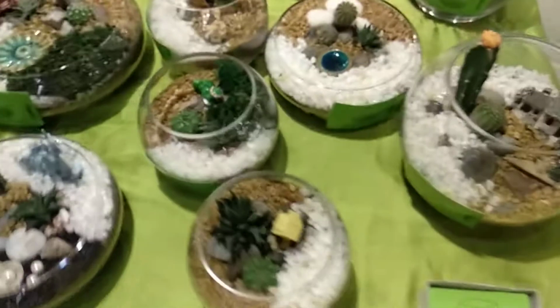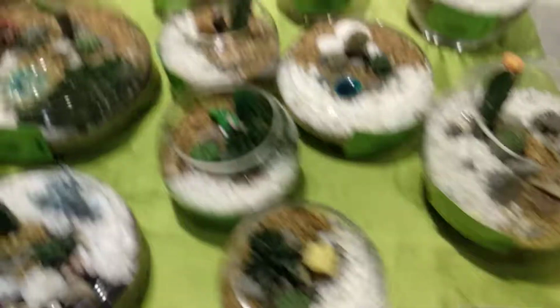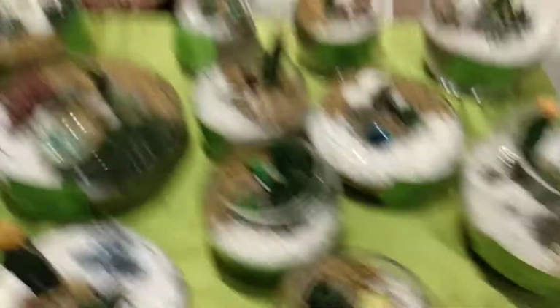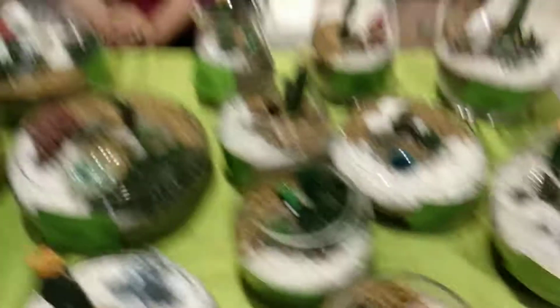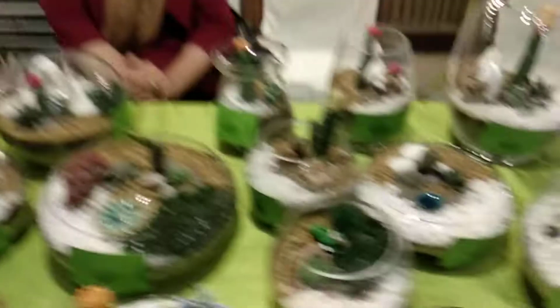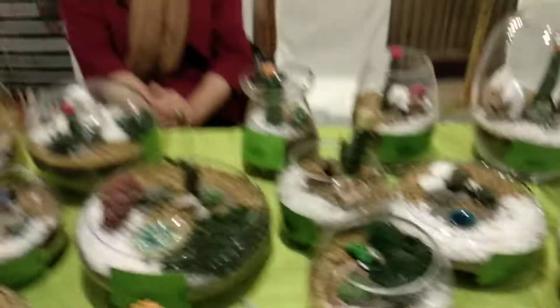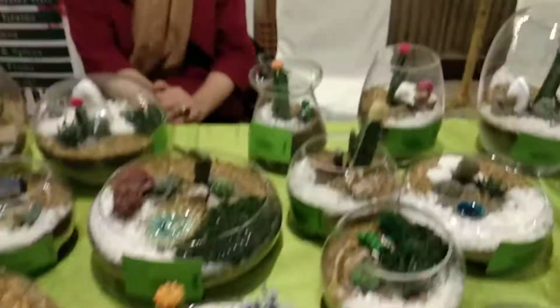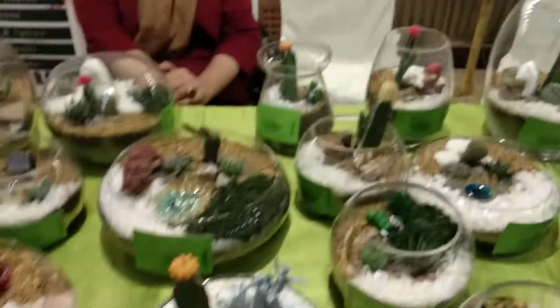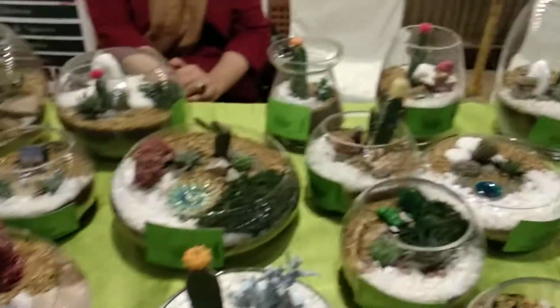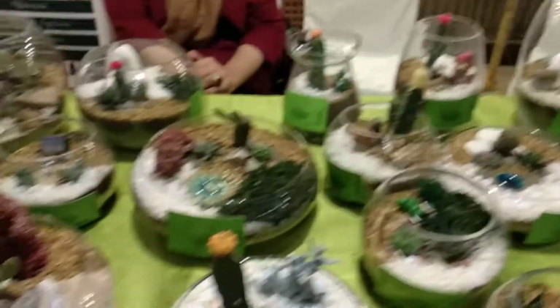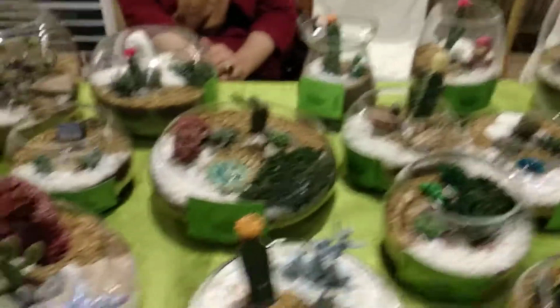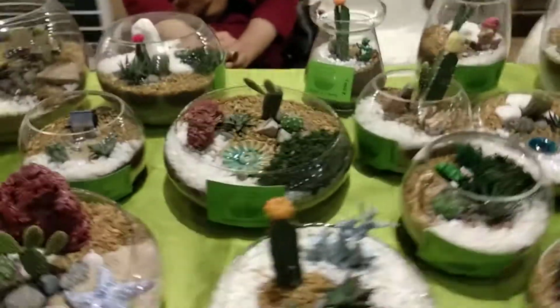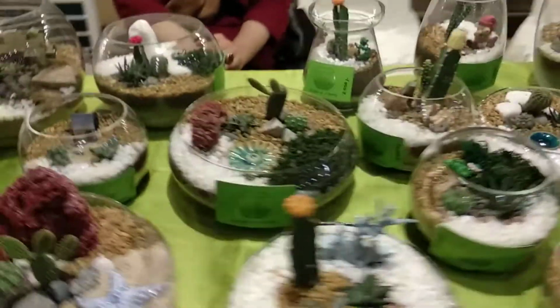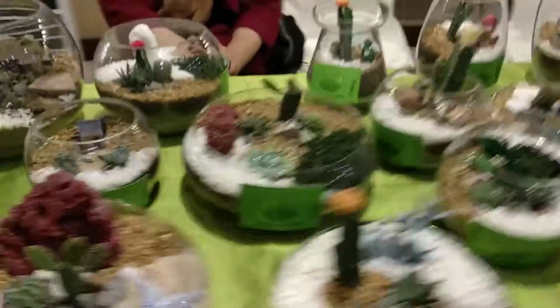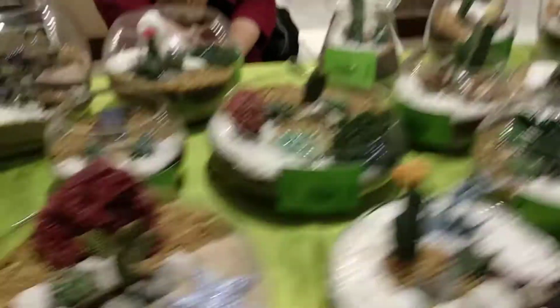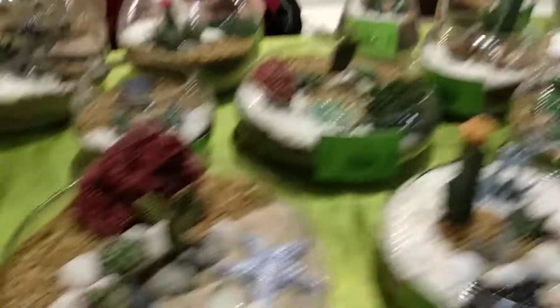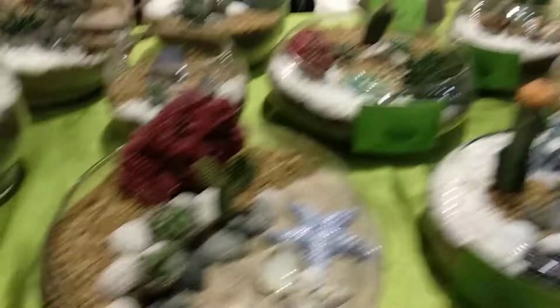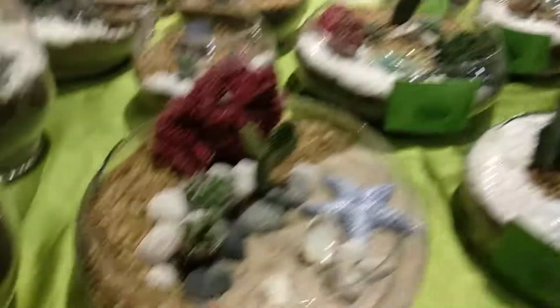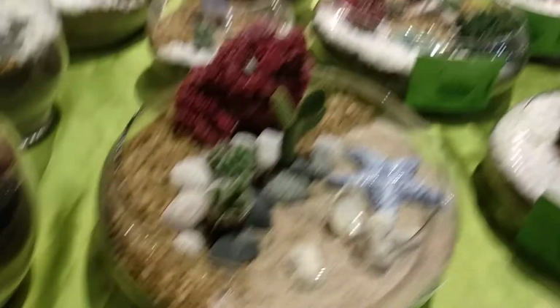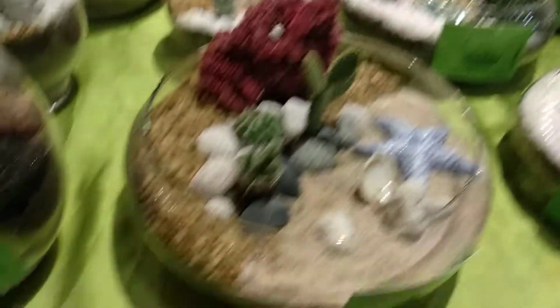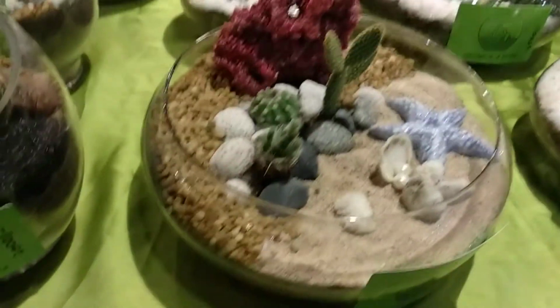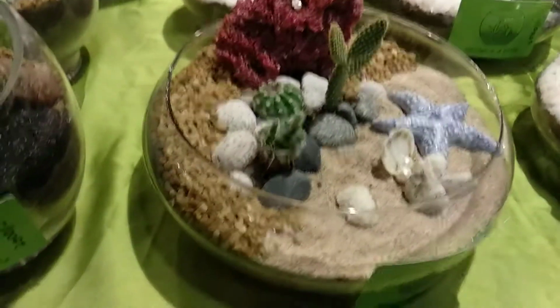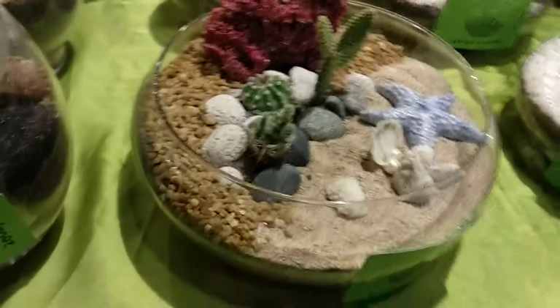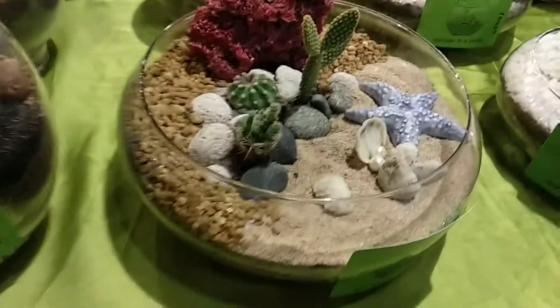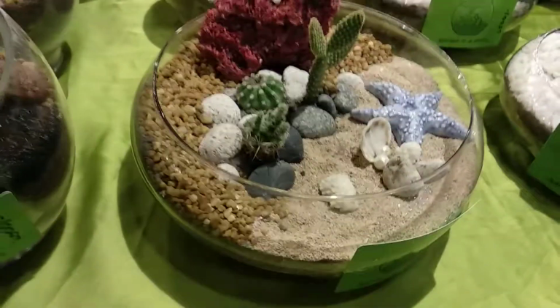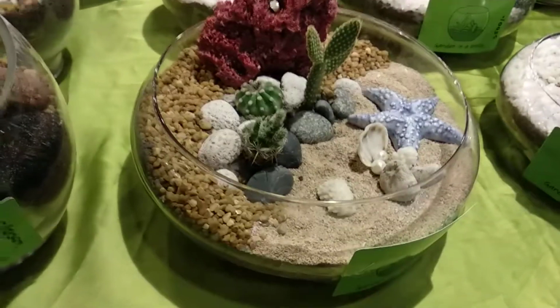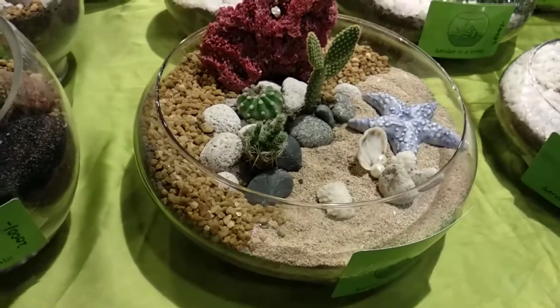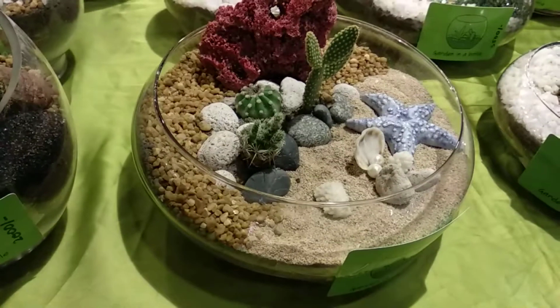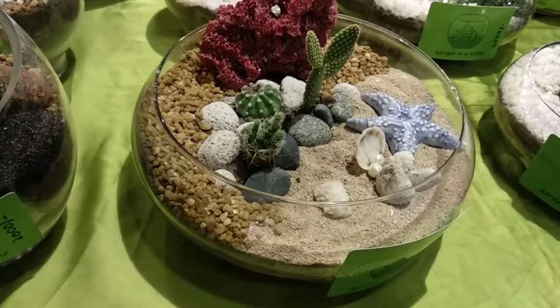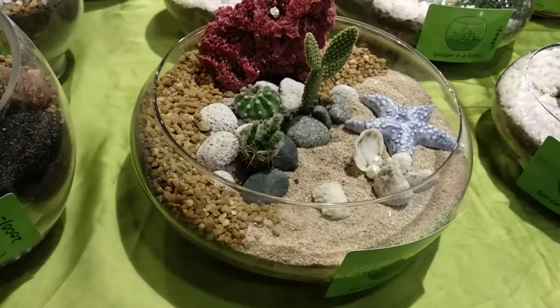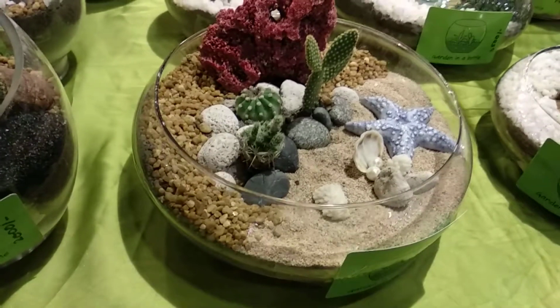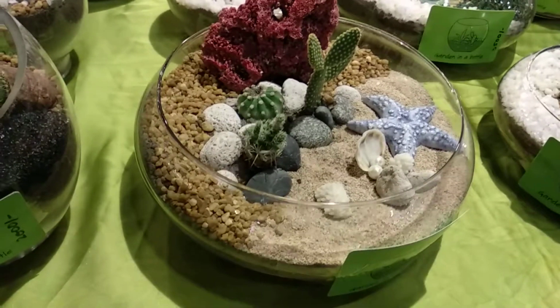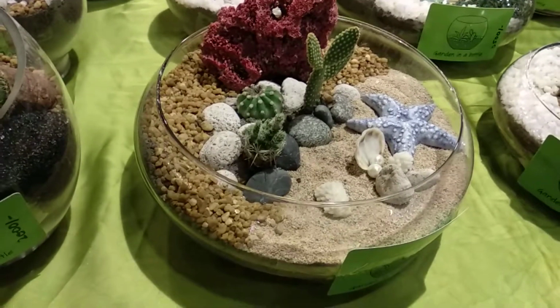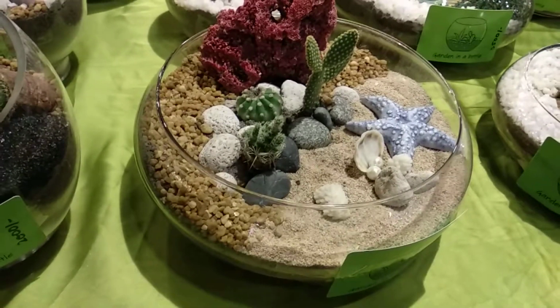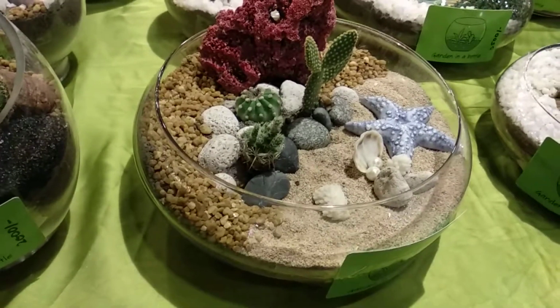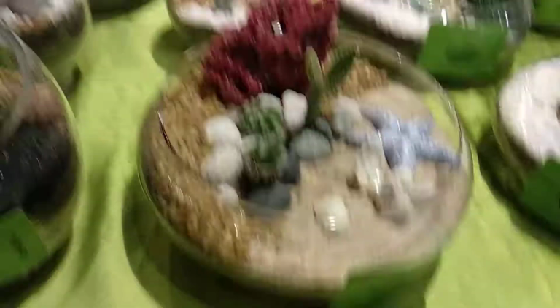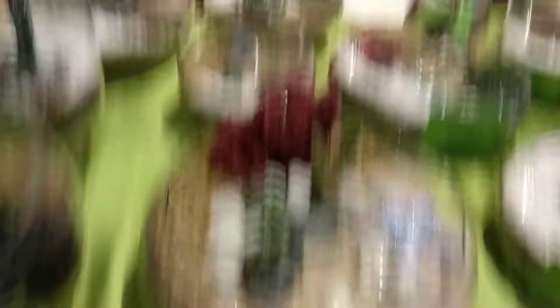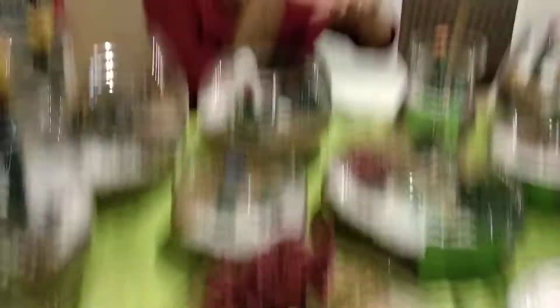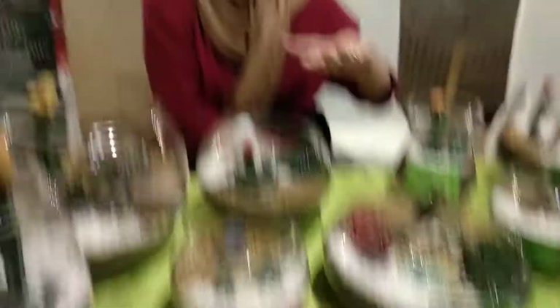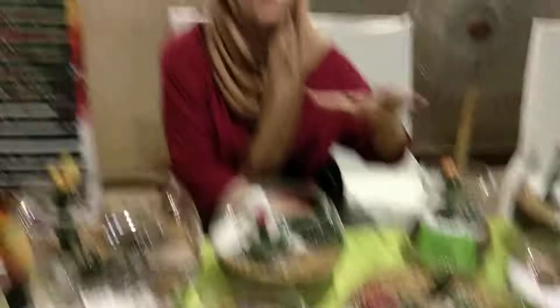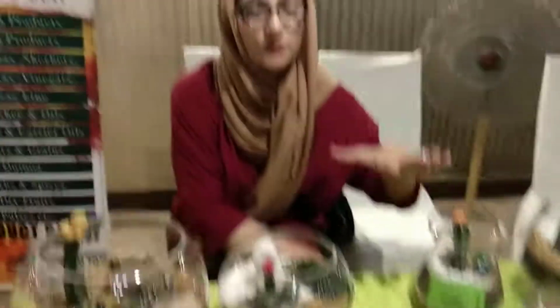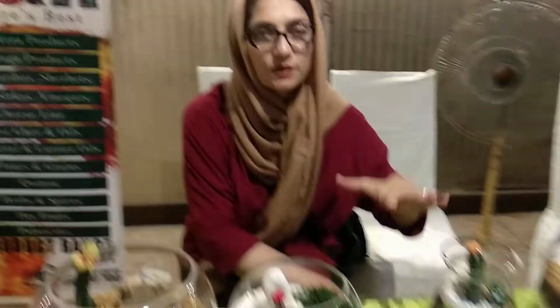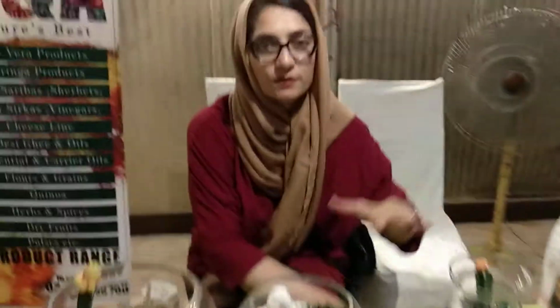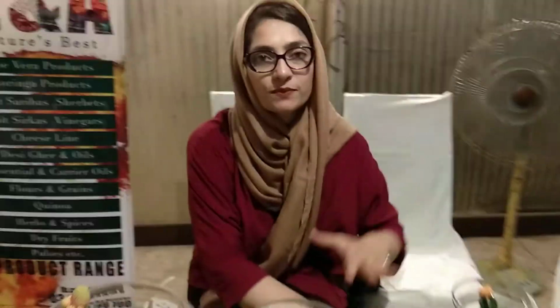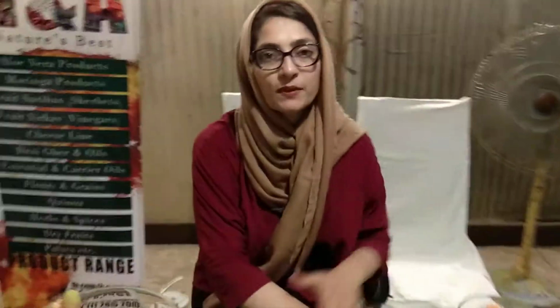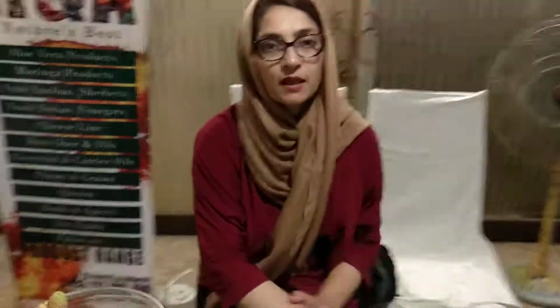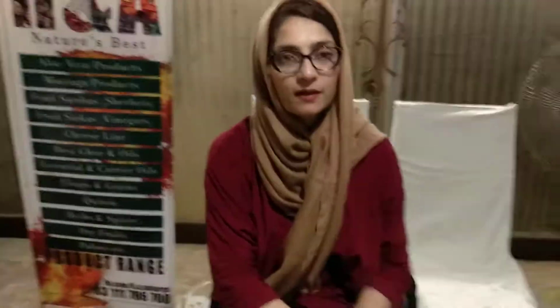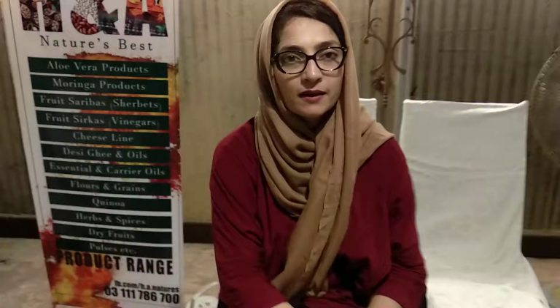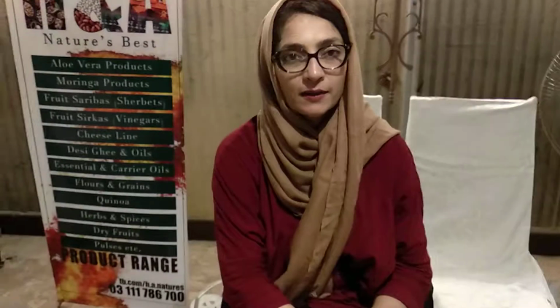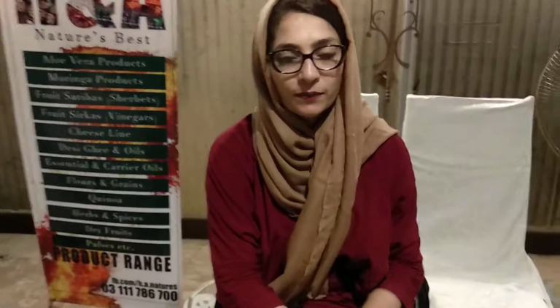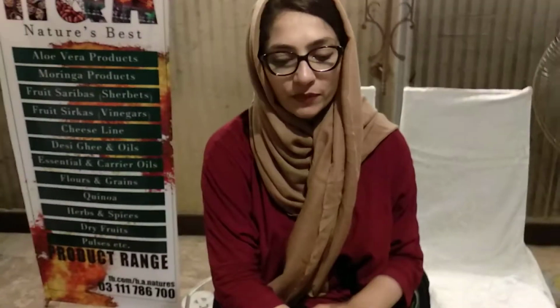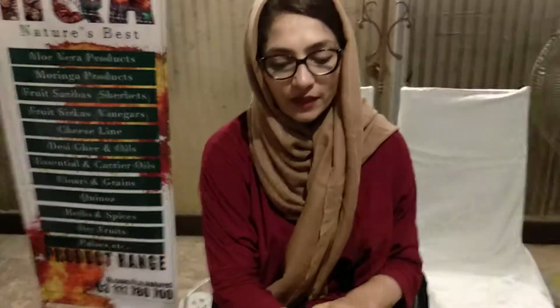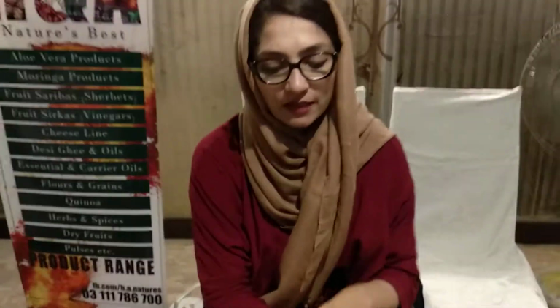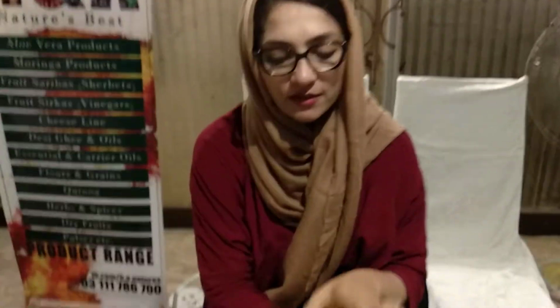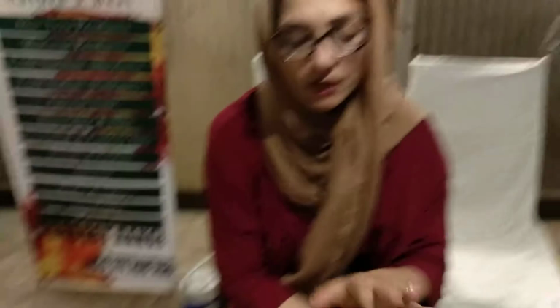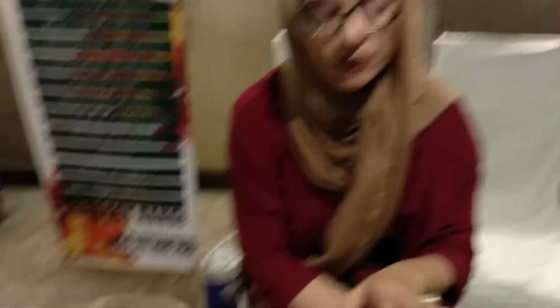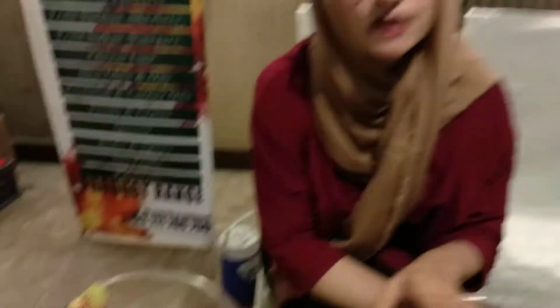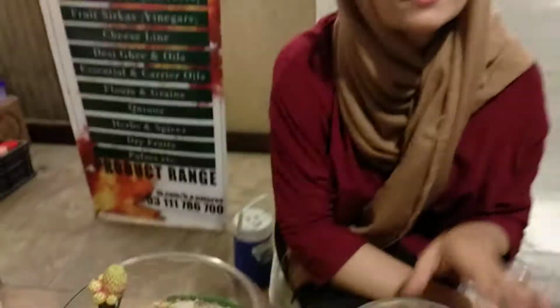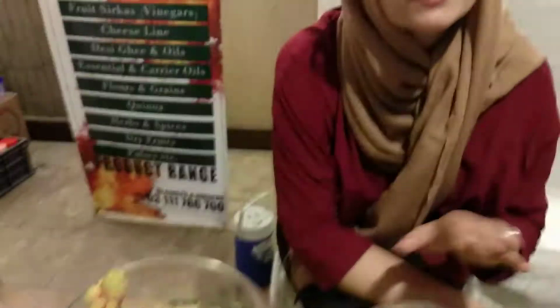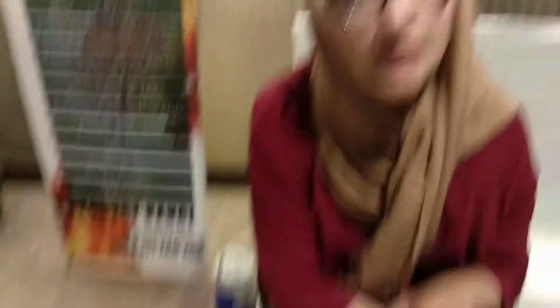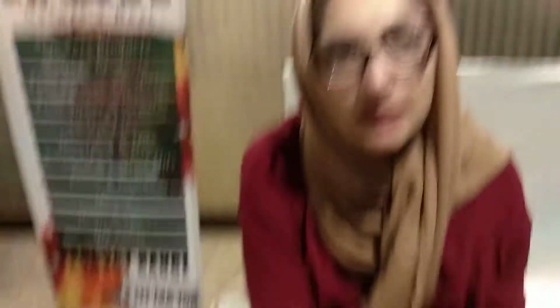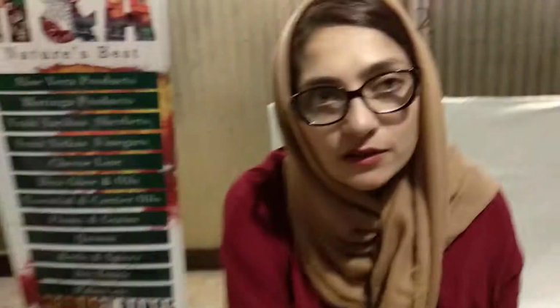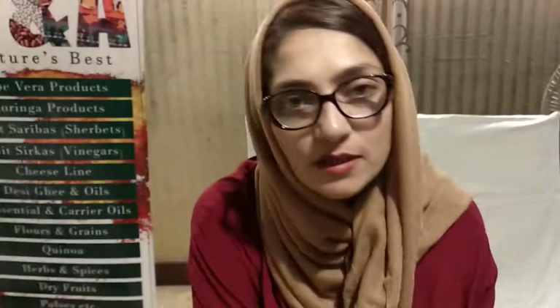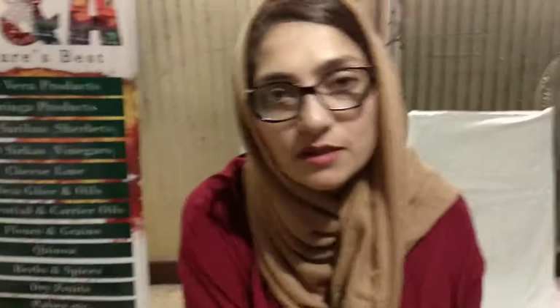She has cactuses in big bowls and they are really pretty. These are cactuses and succulents — yes, succulents and cactuses.